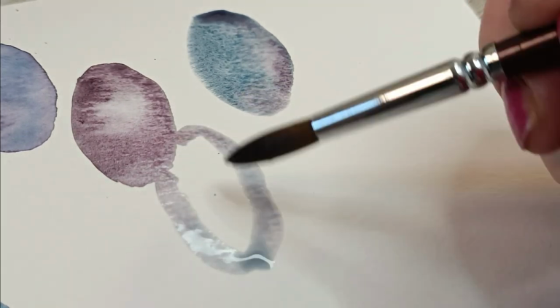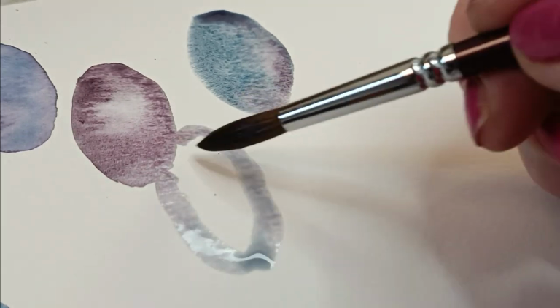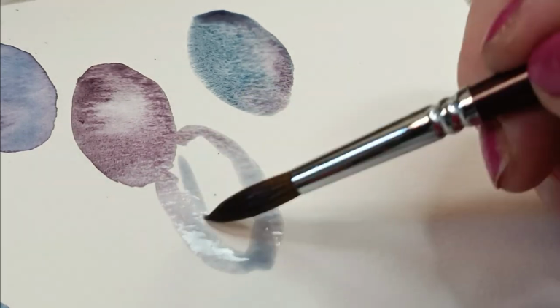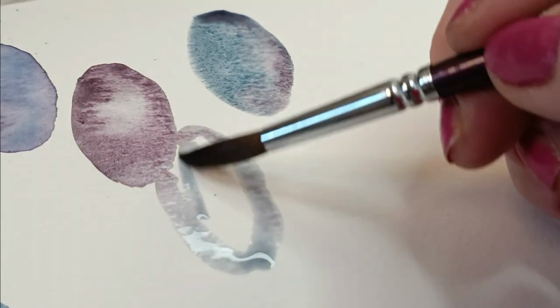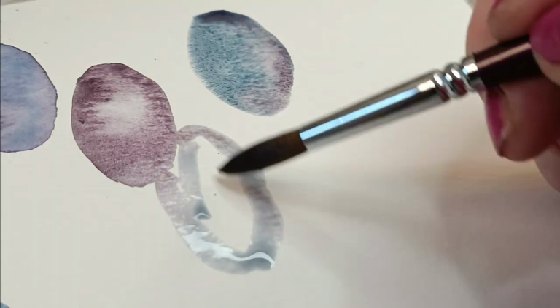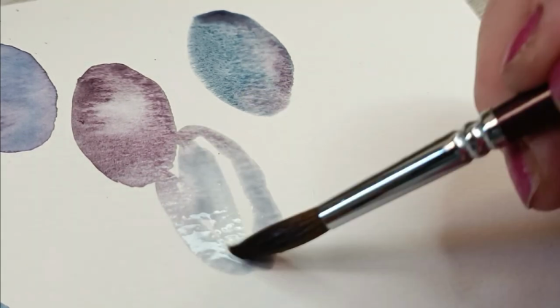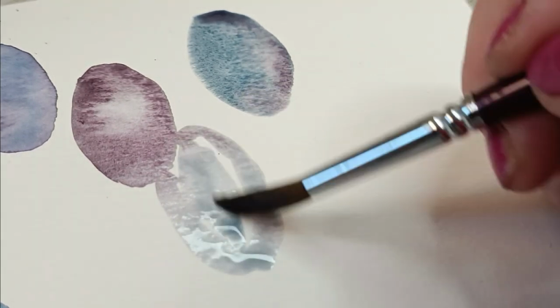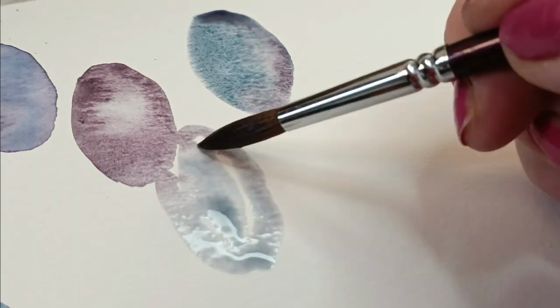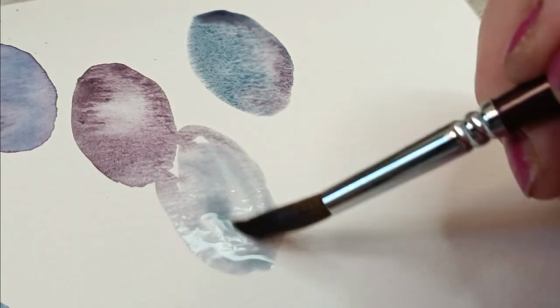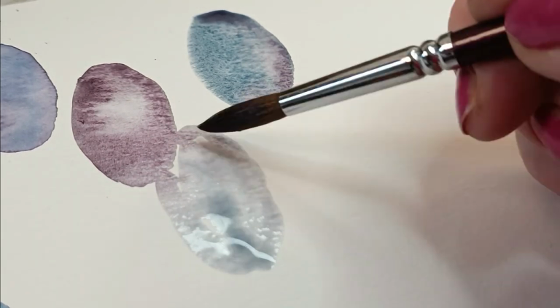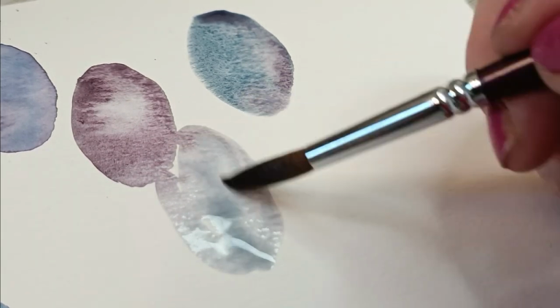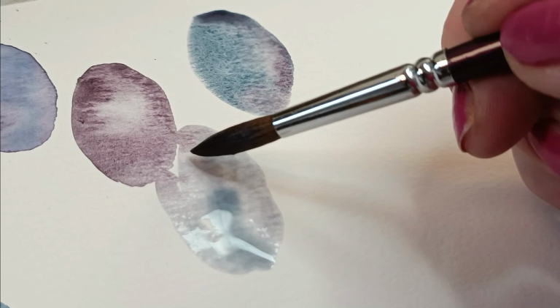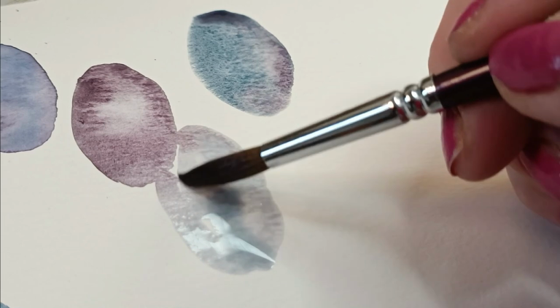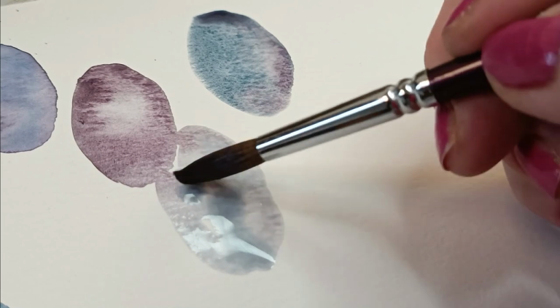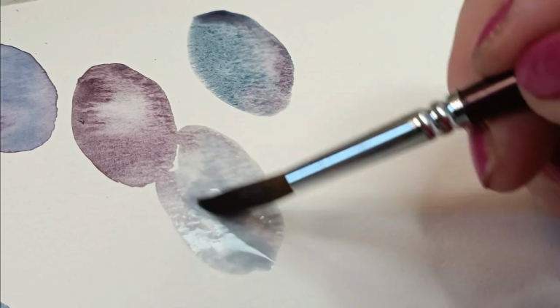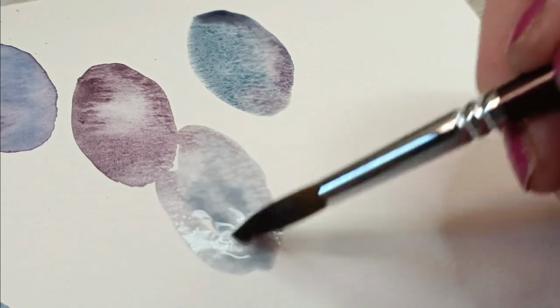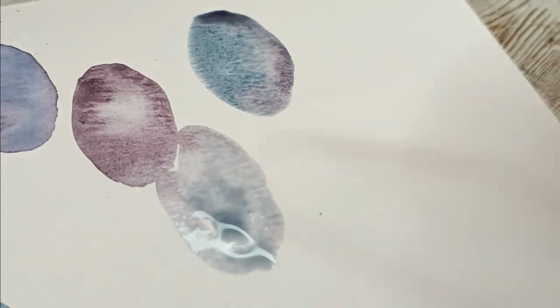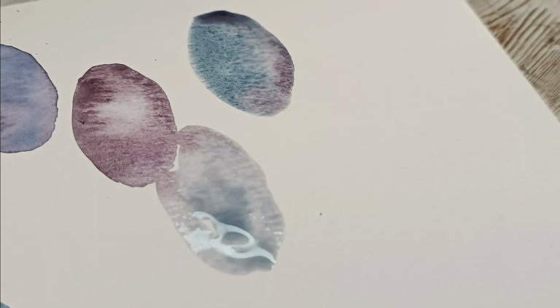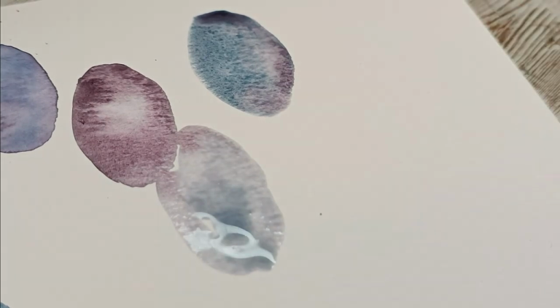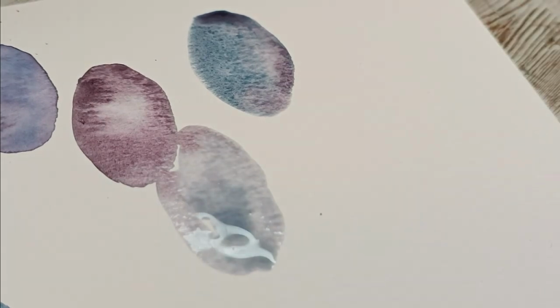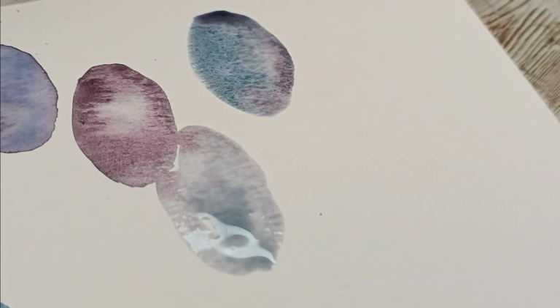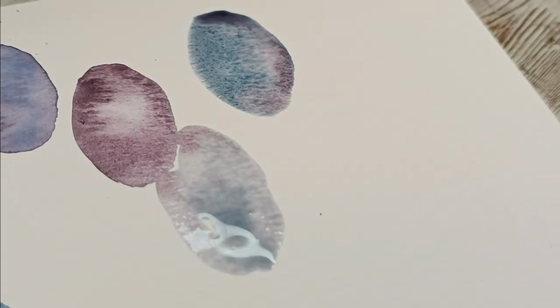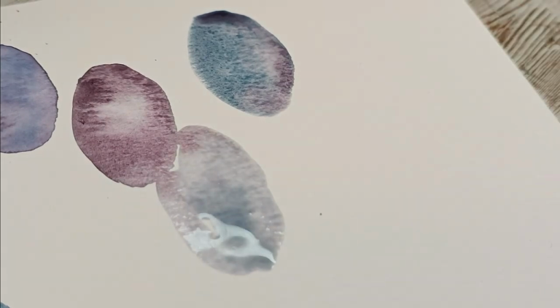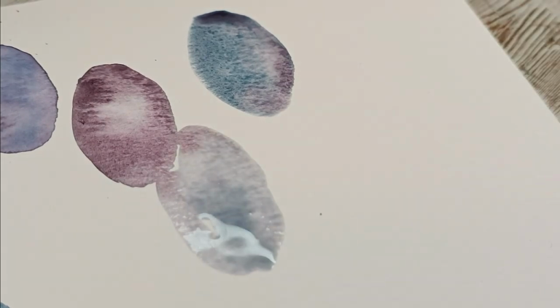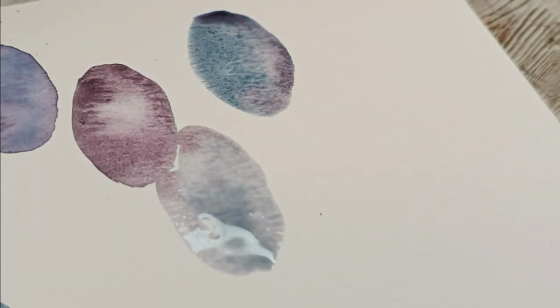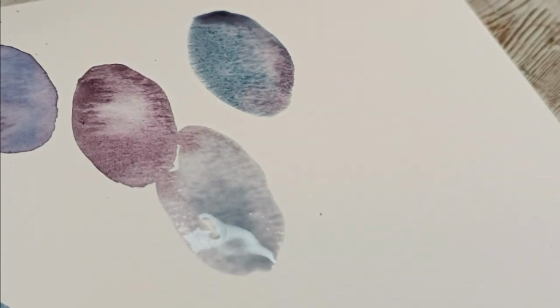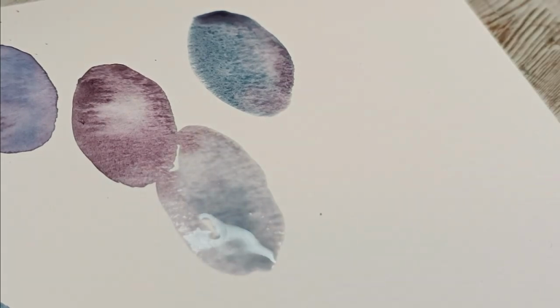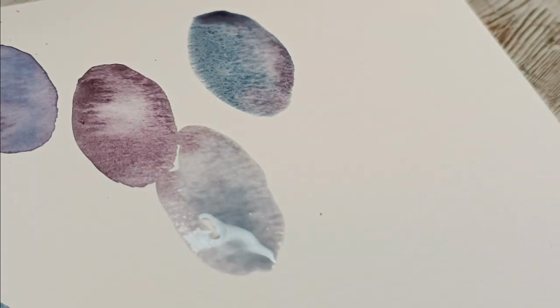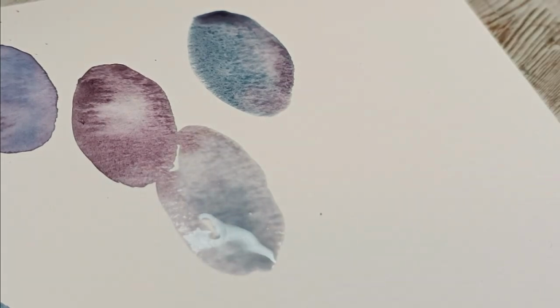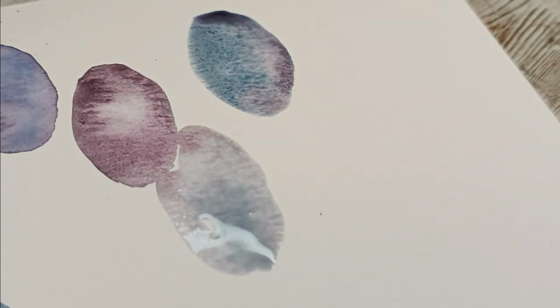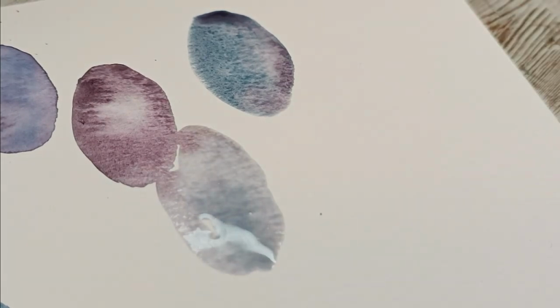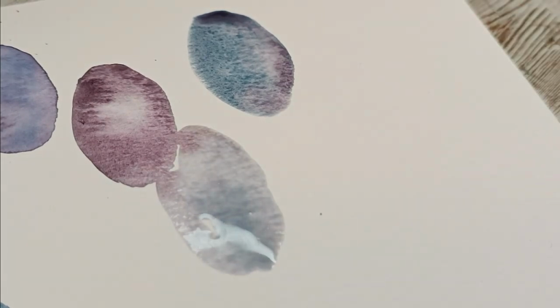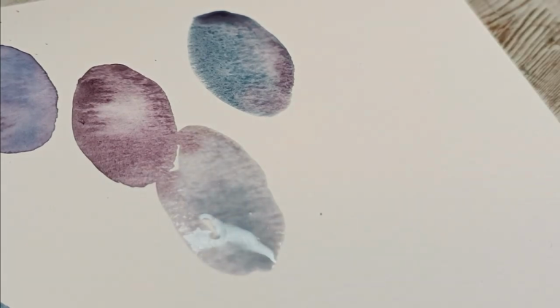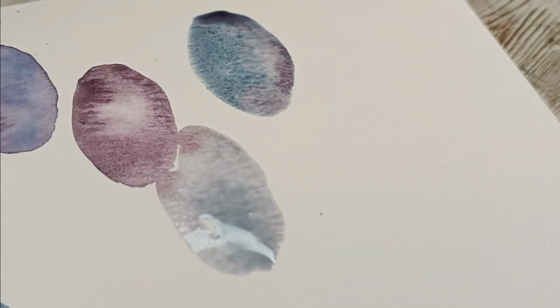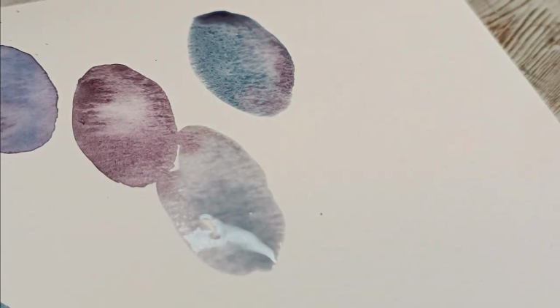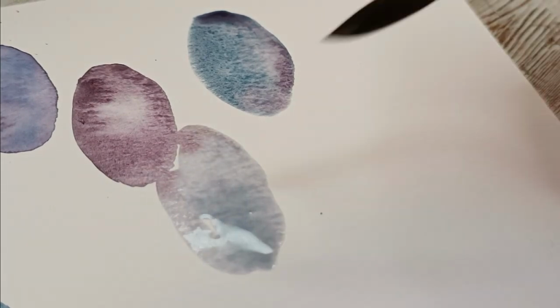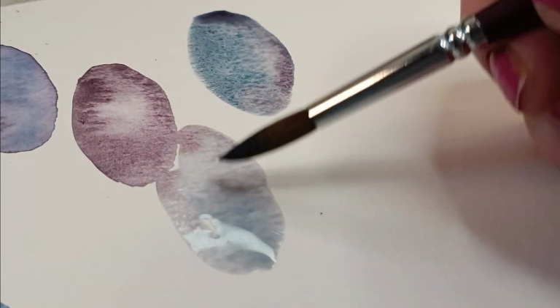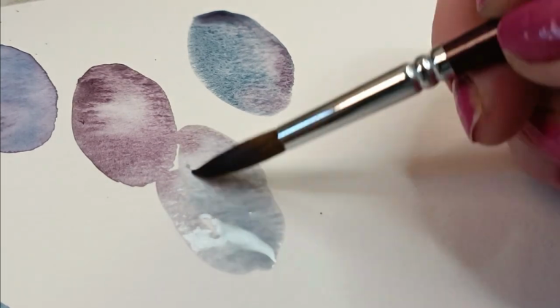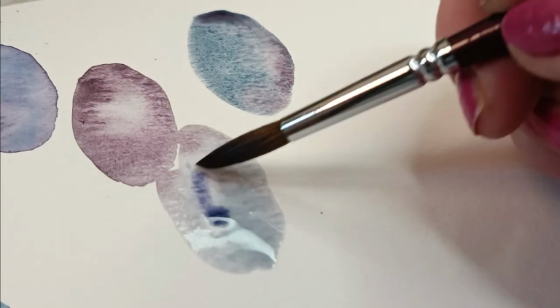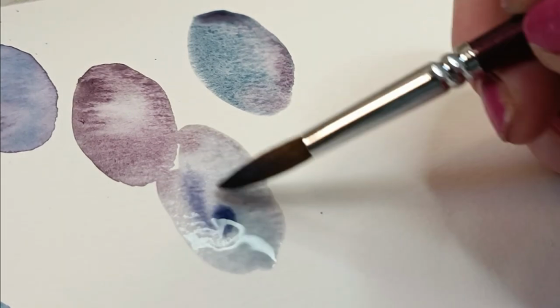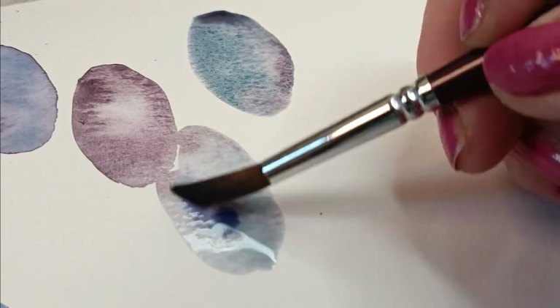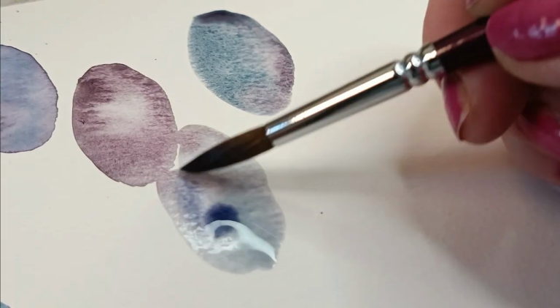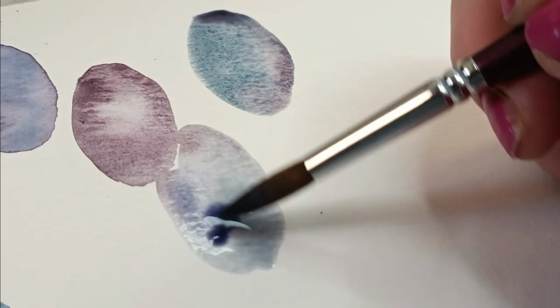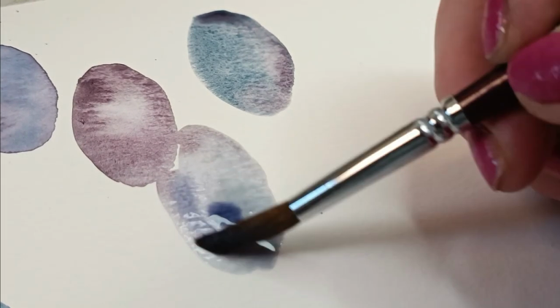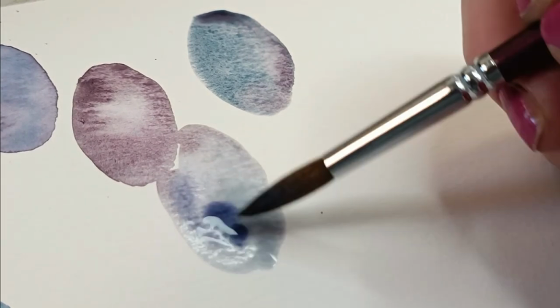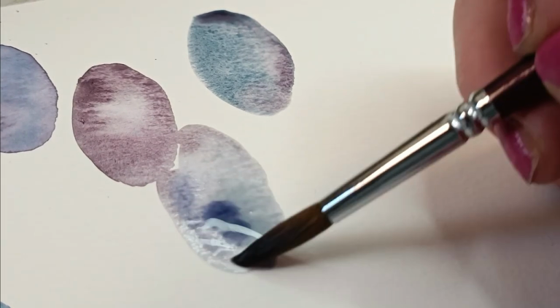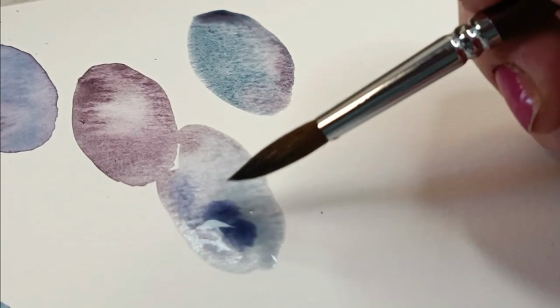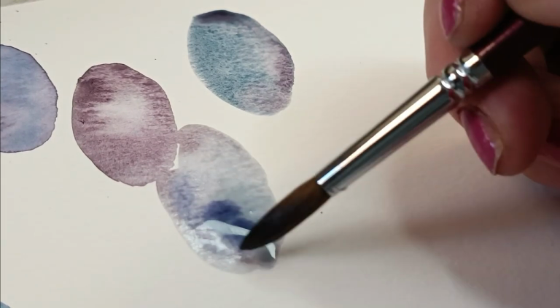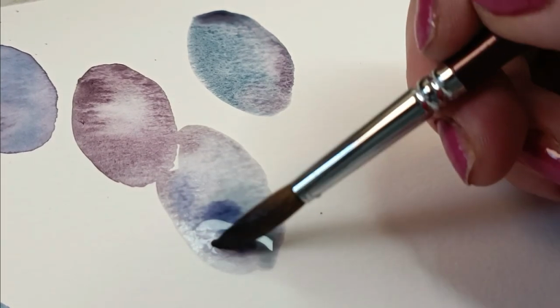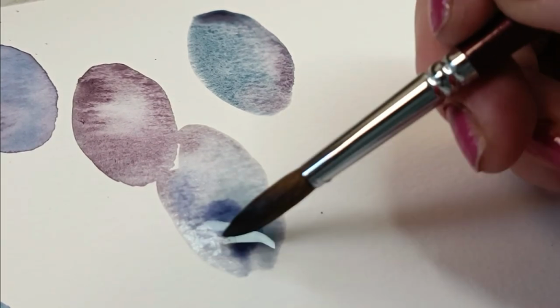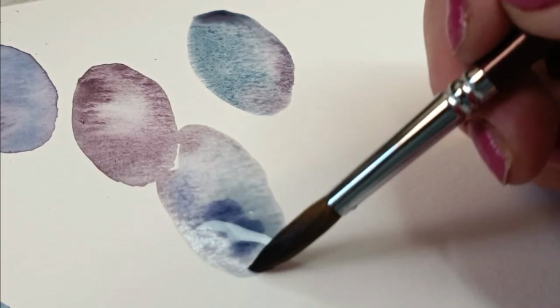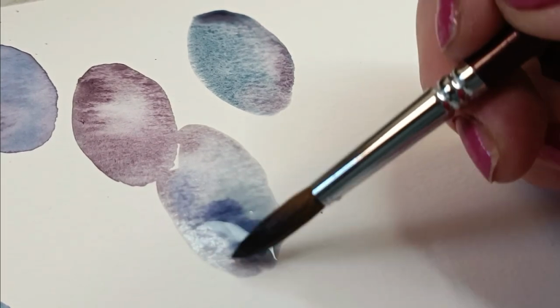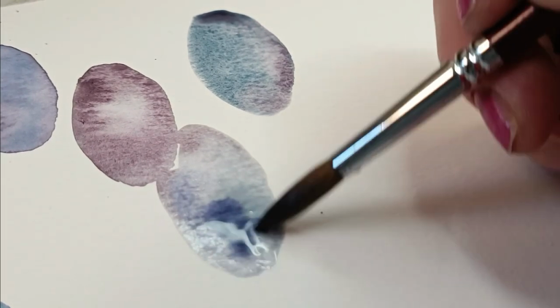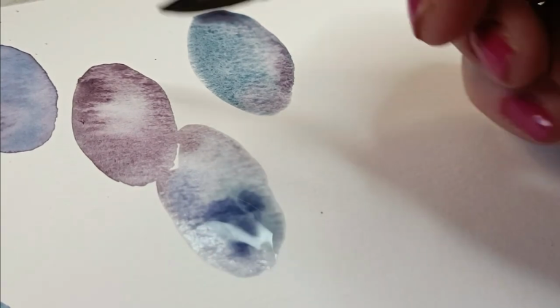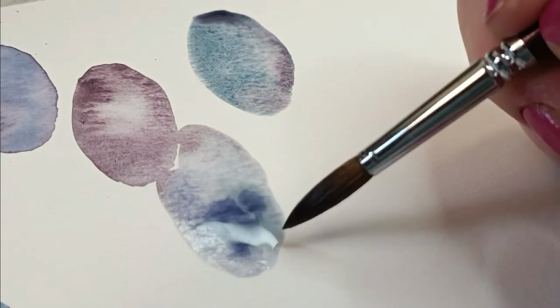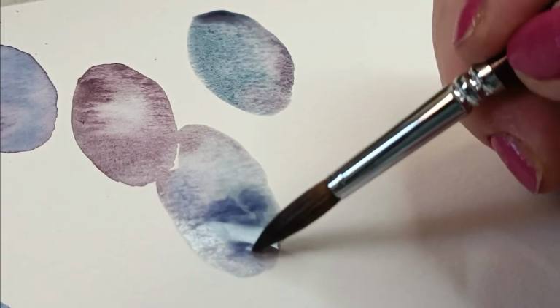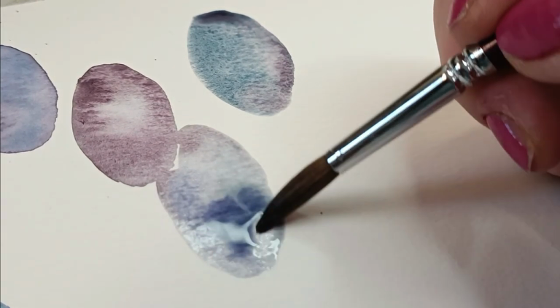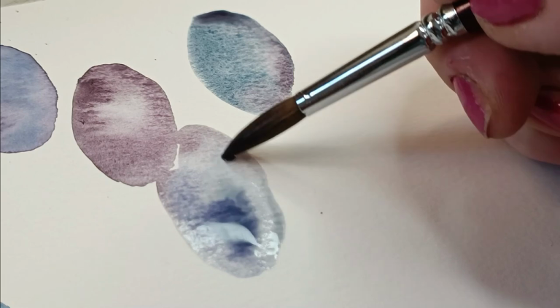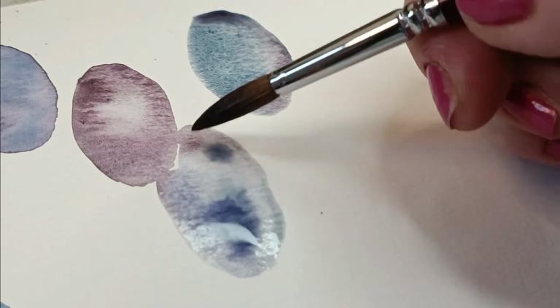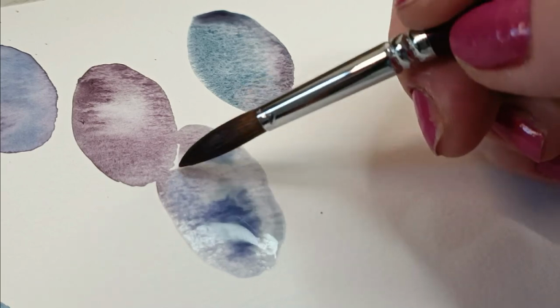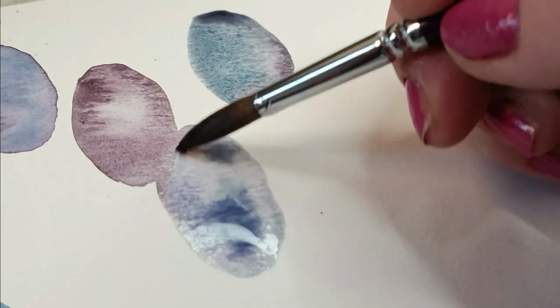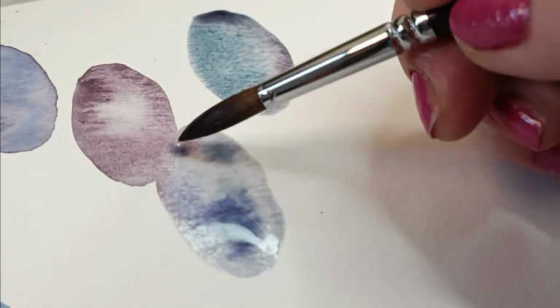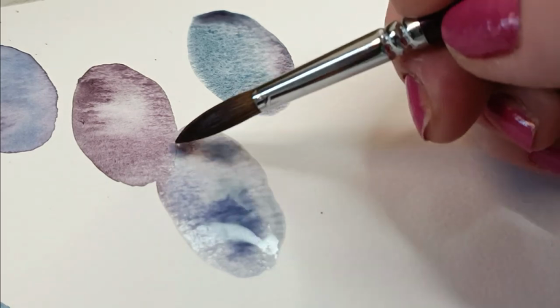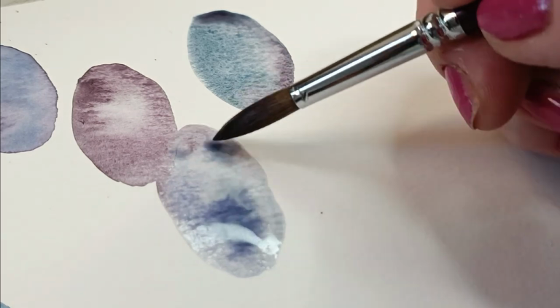I did notice lately that you like watercolor projects very much. I'm wondering if this one is up your alley. If you really like it or not so much, please leave me a comment — I'll be so happy to know.